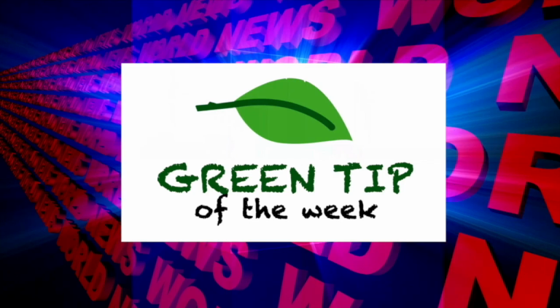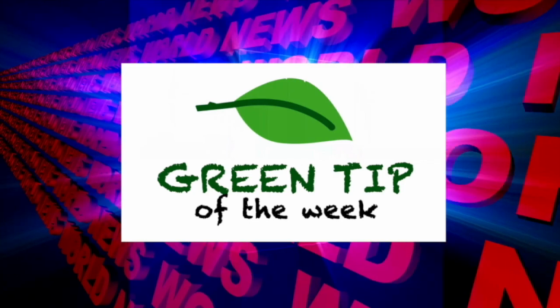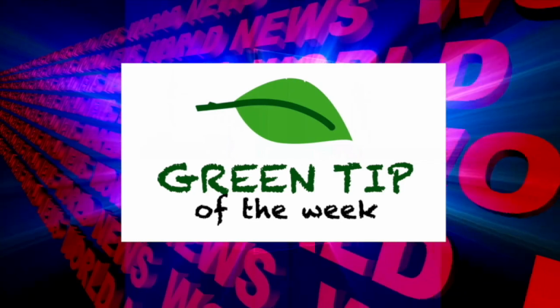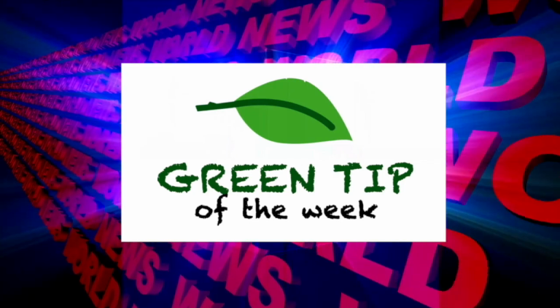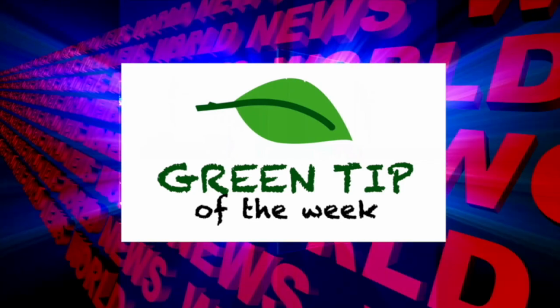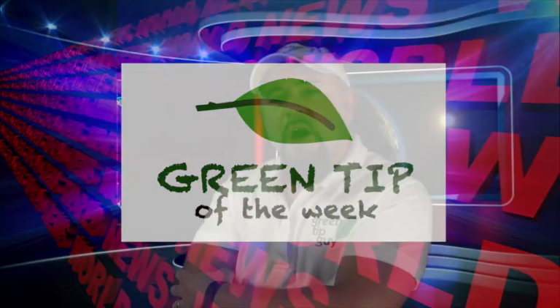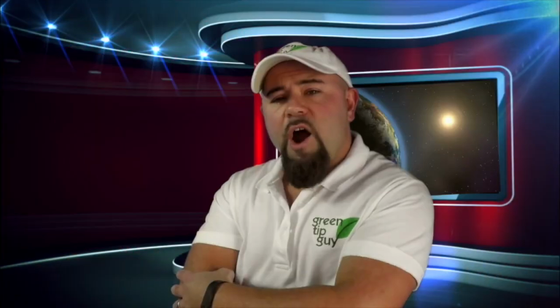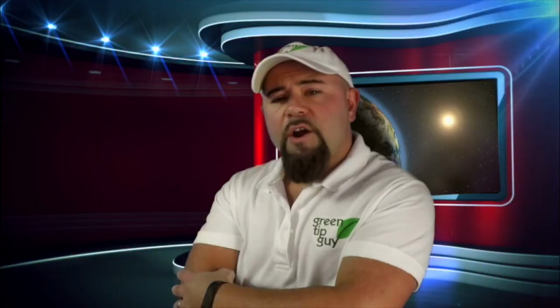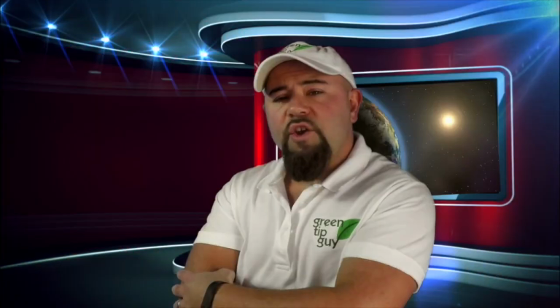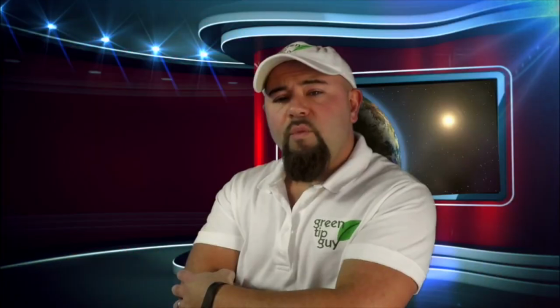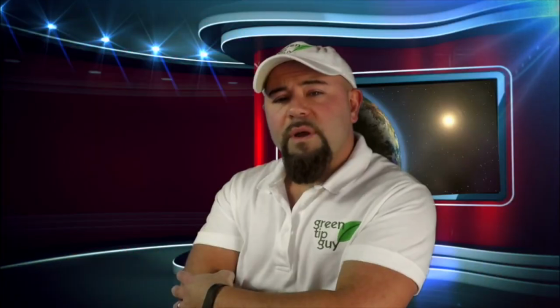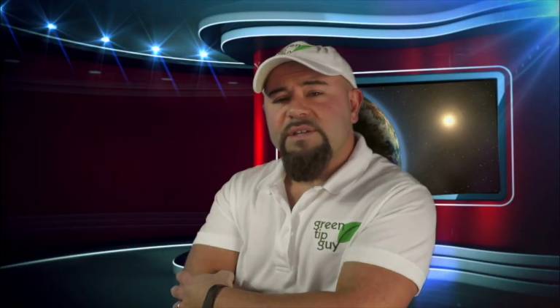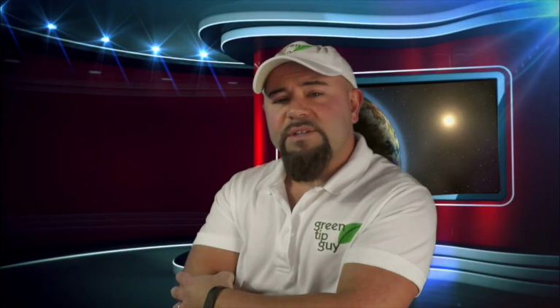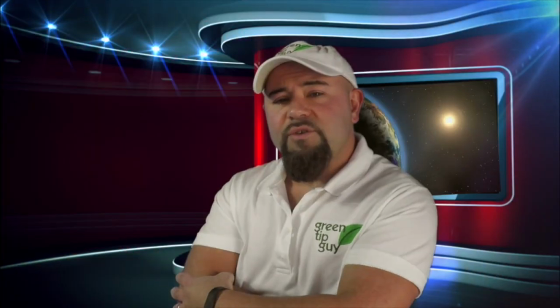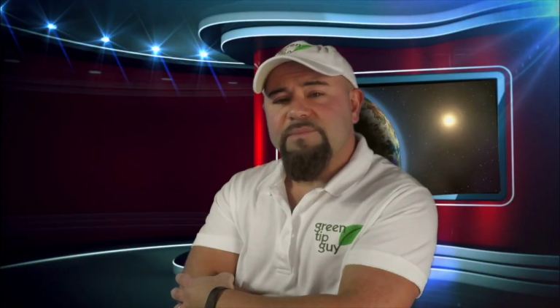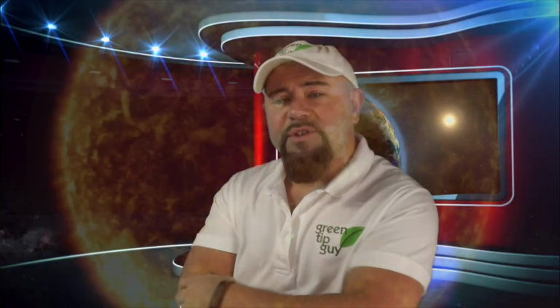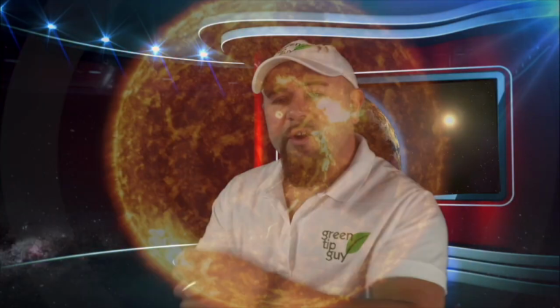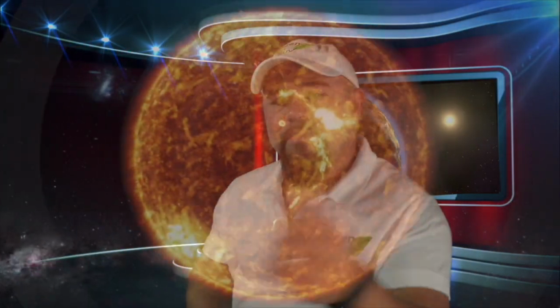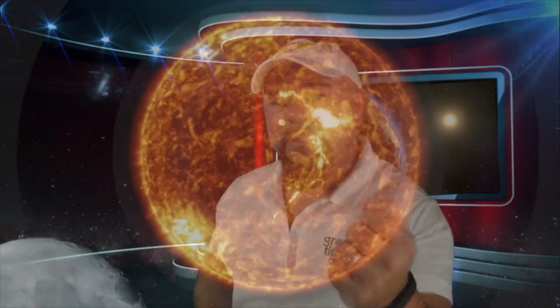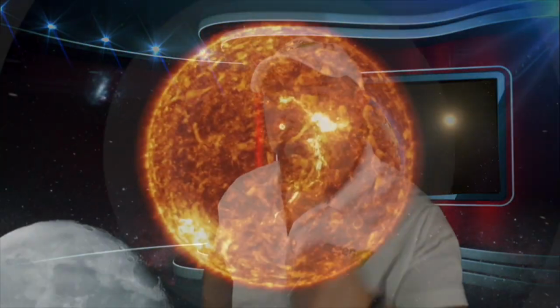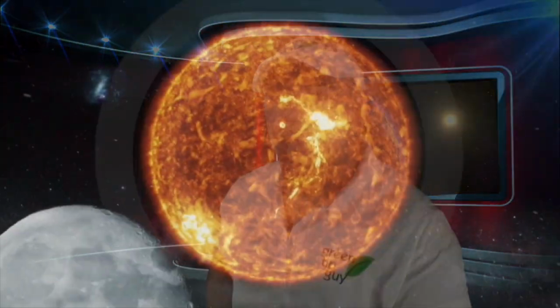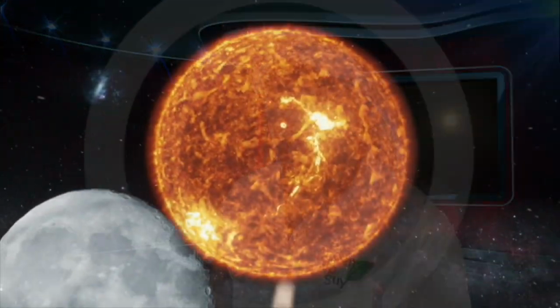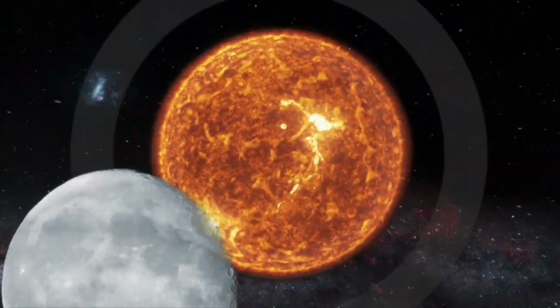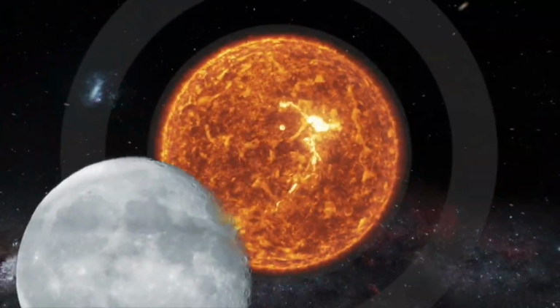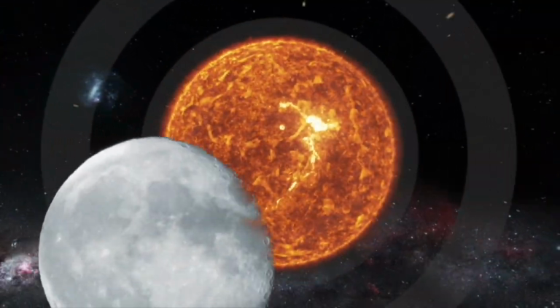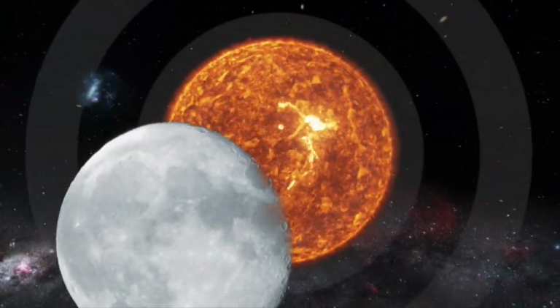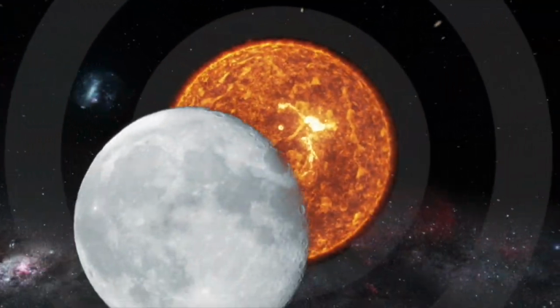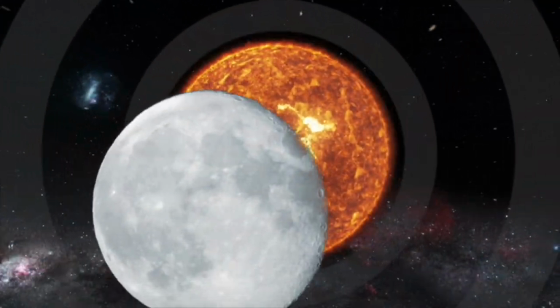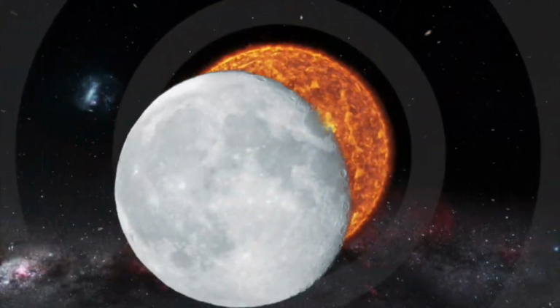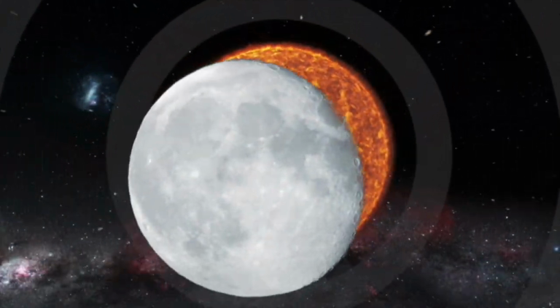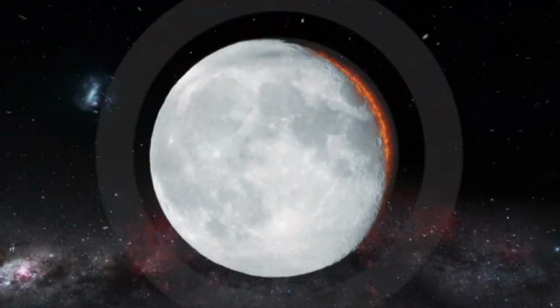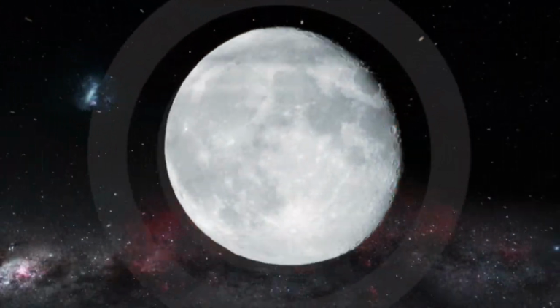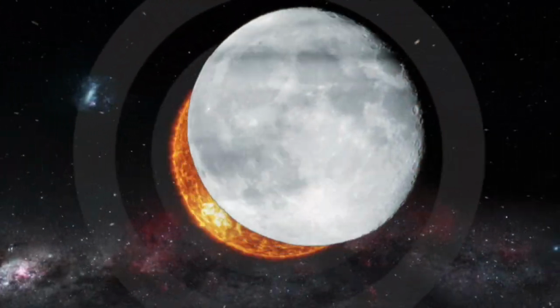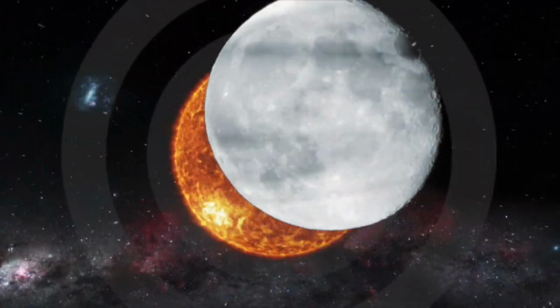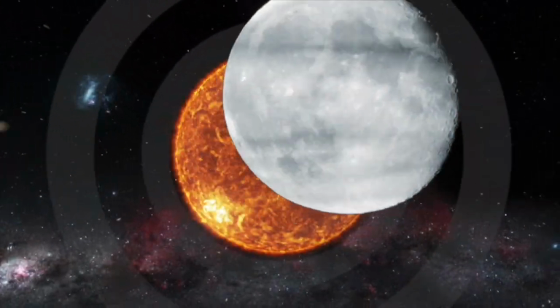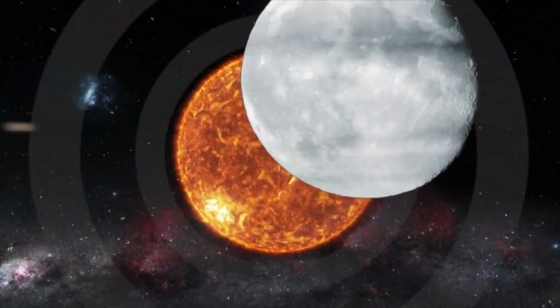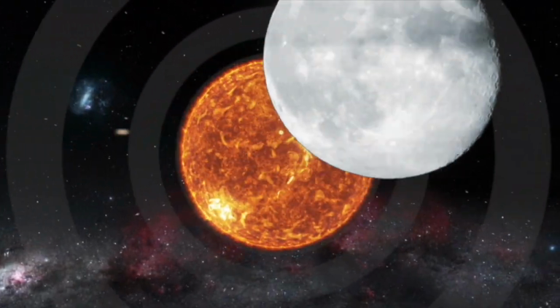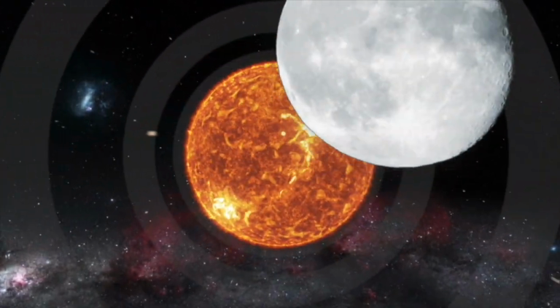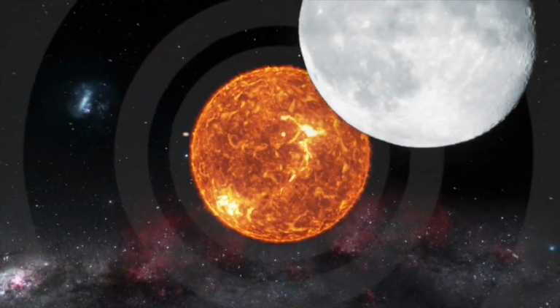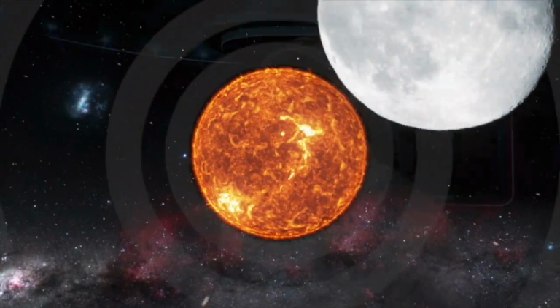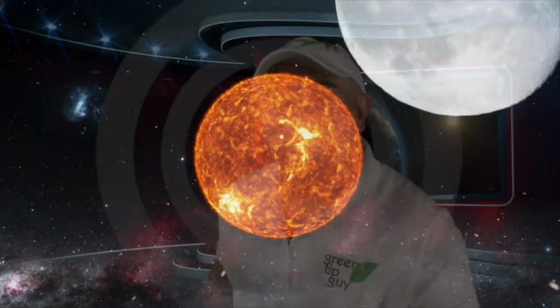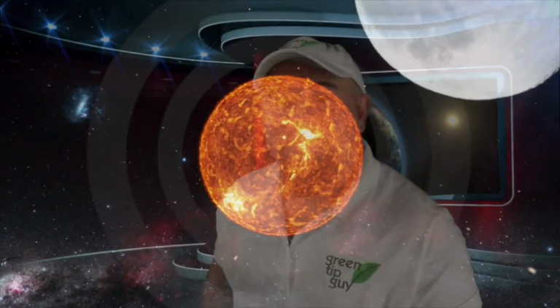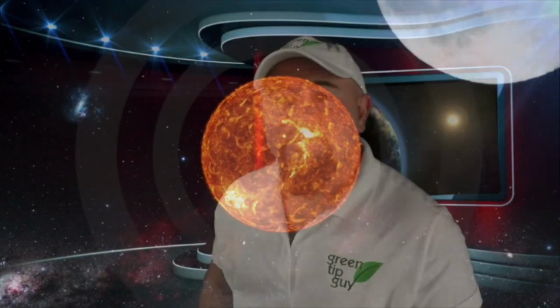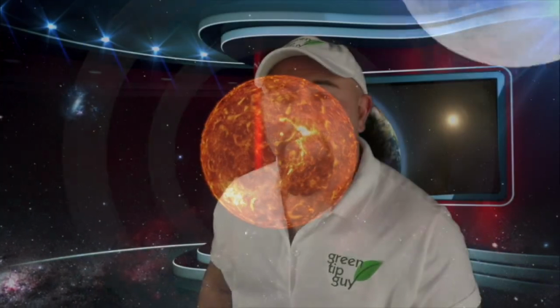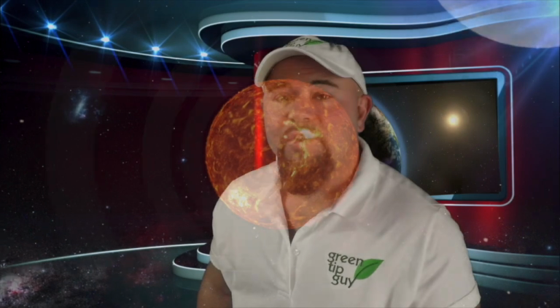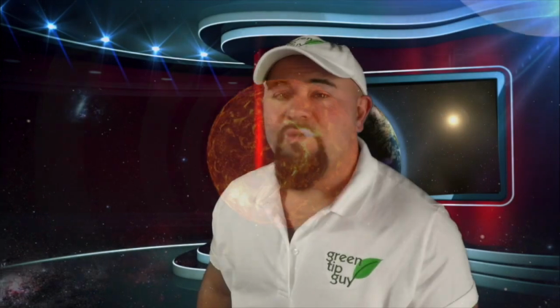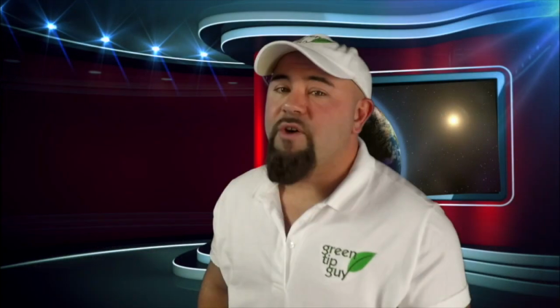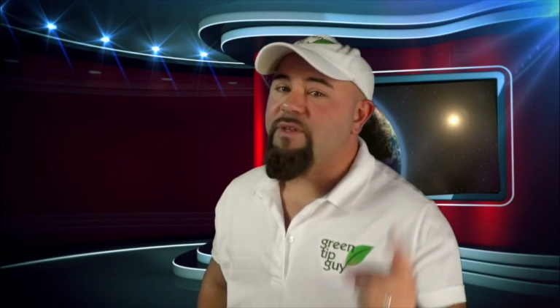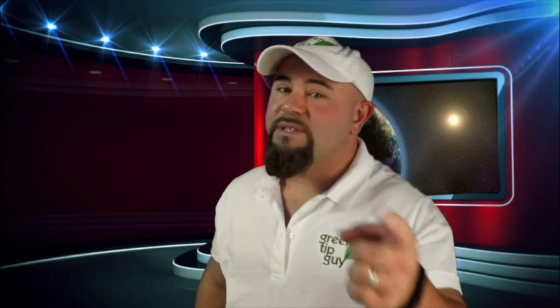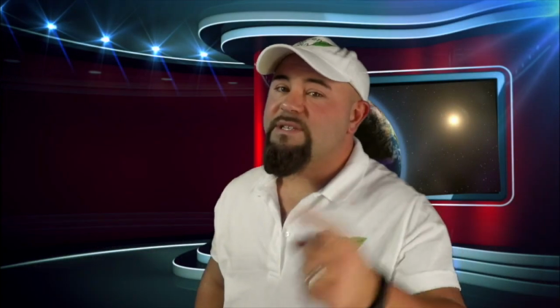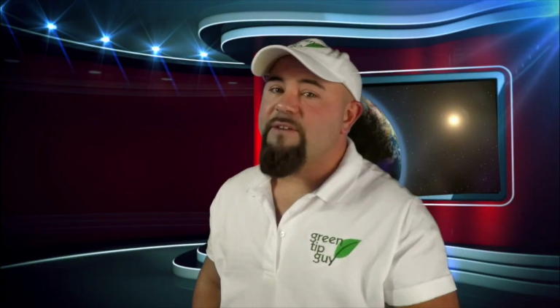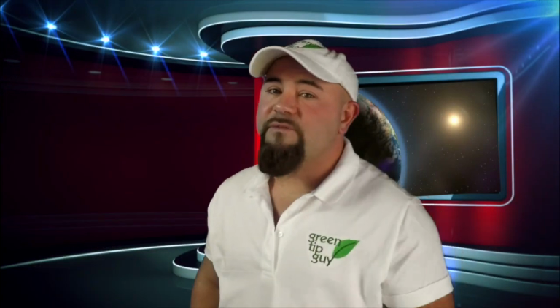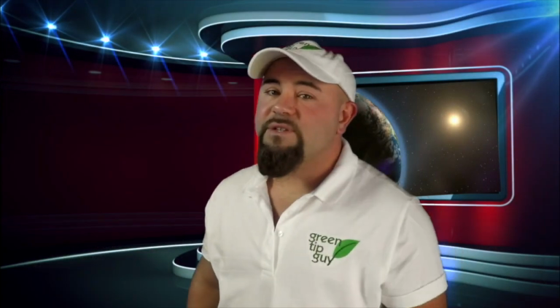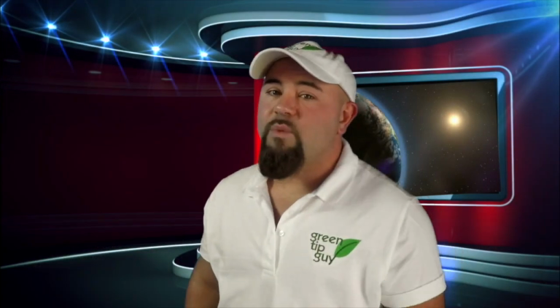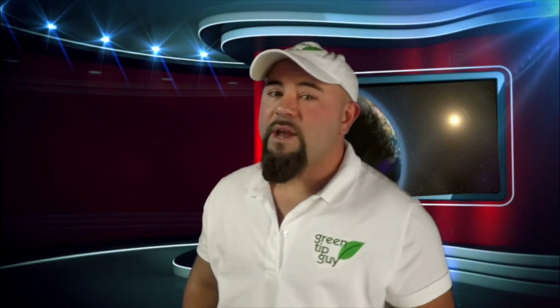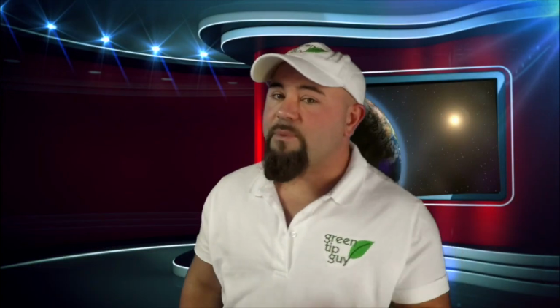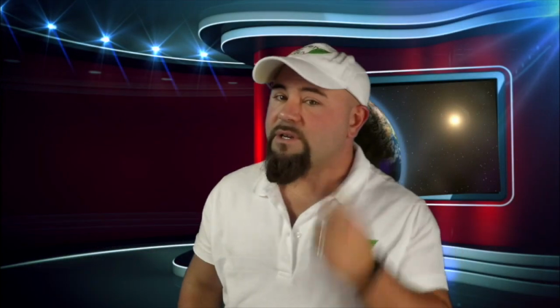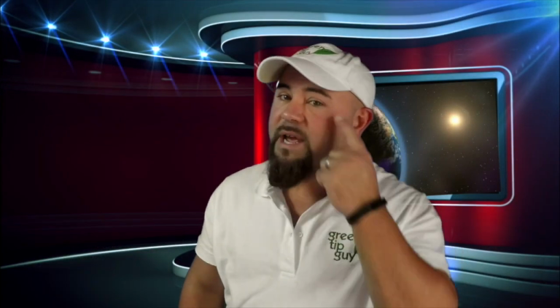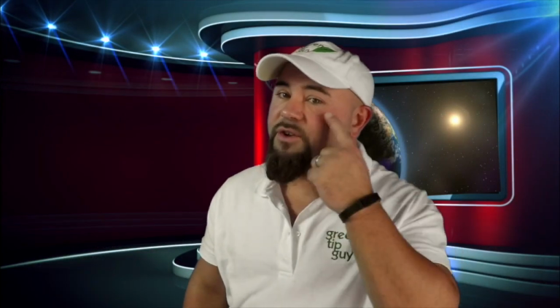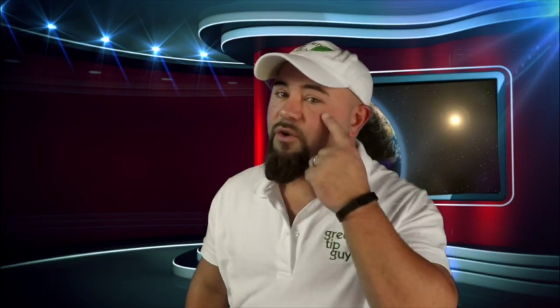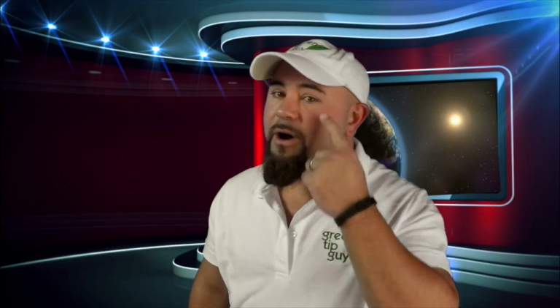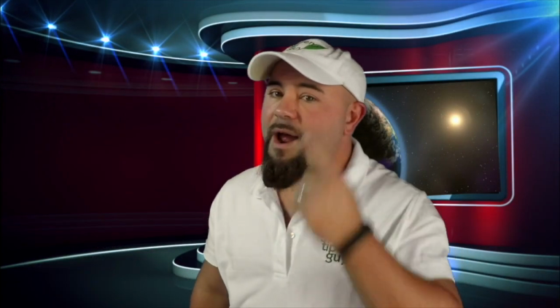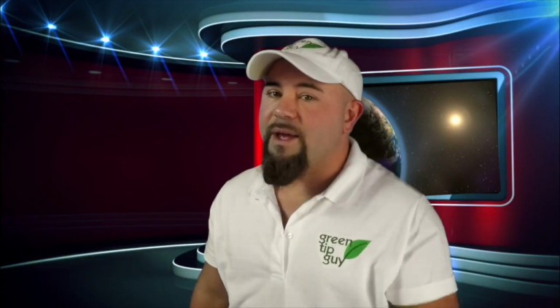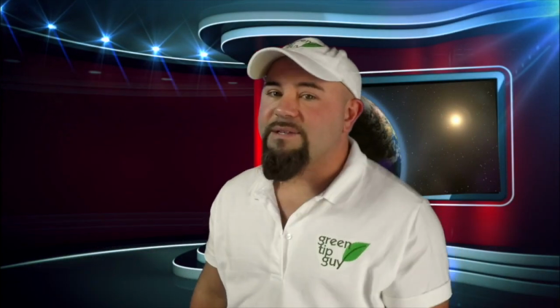Are you wanting to observe the solar eclipse happening soon? Then be sure that you know the safest way to protect your eyes.